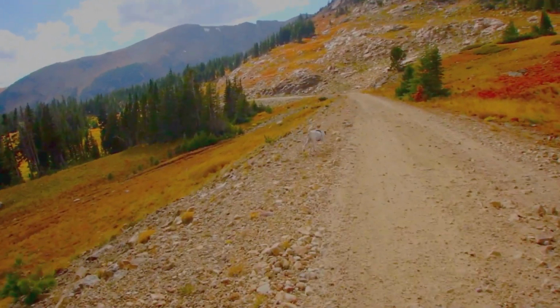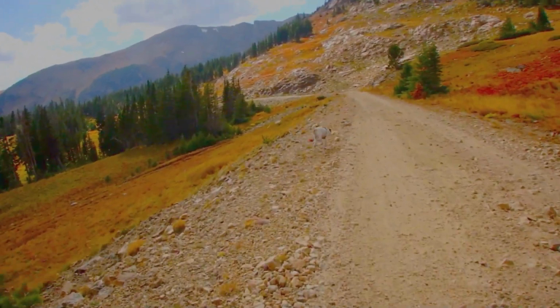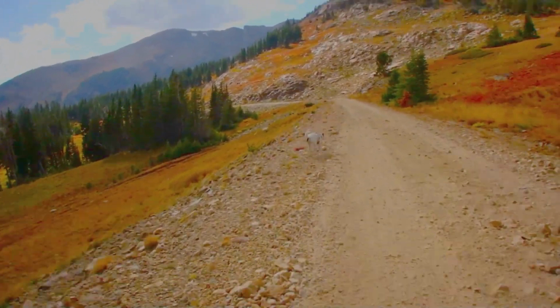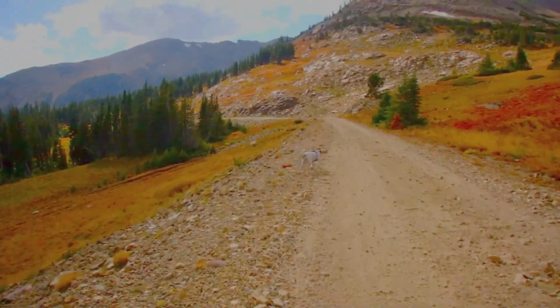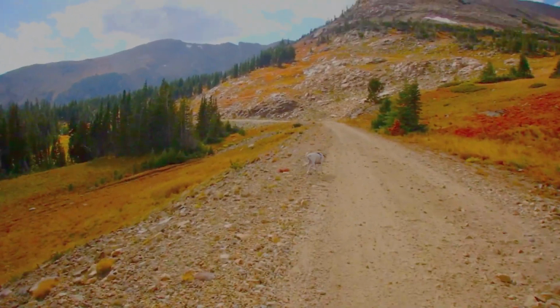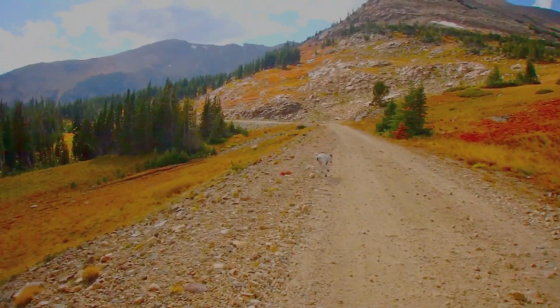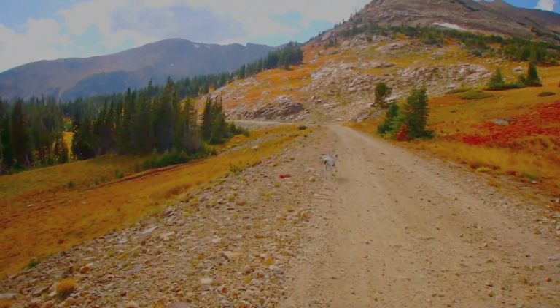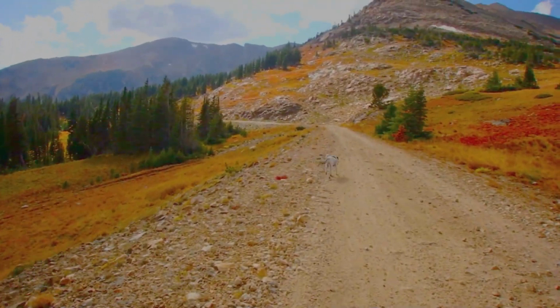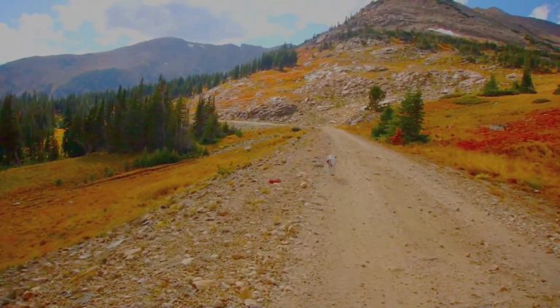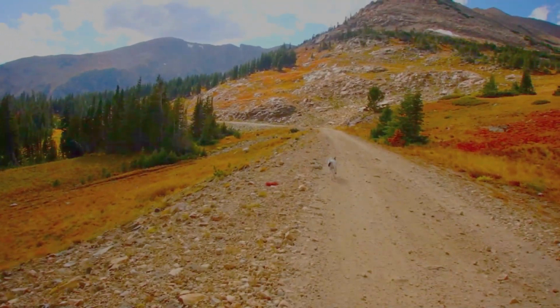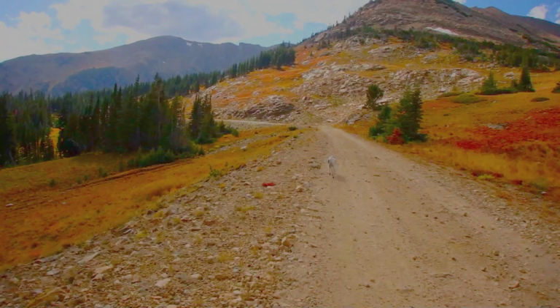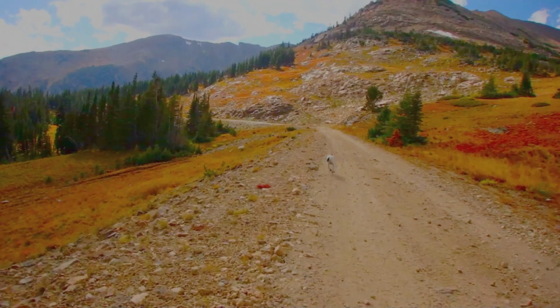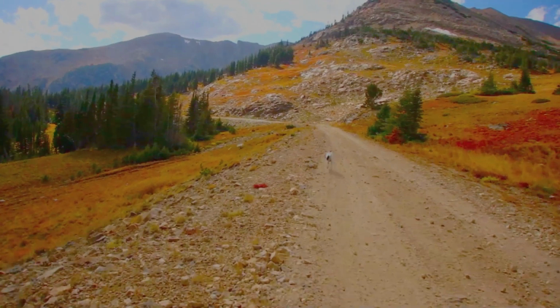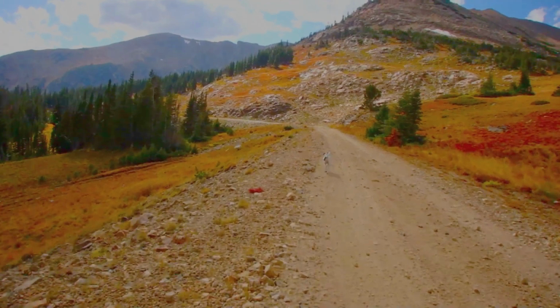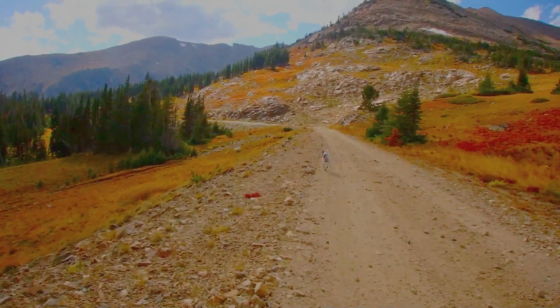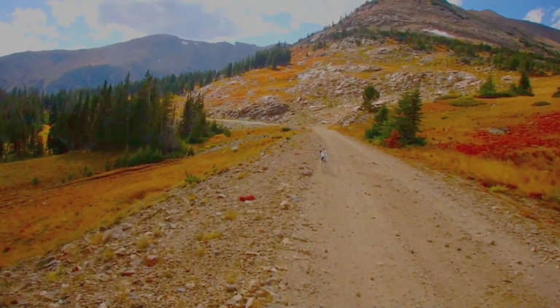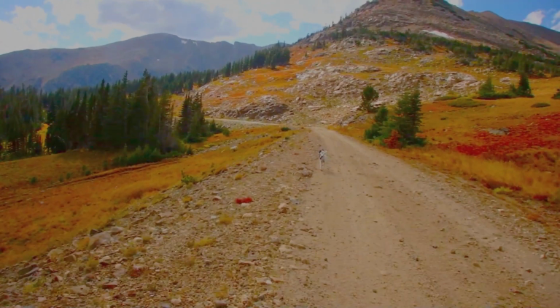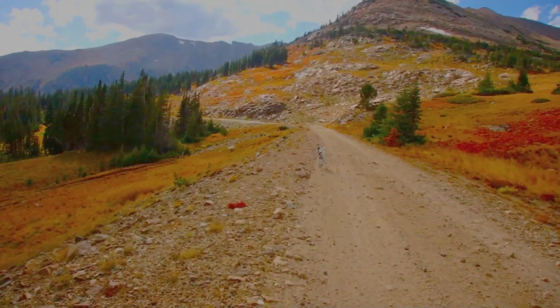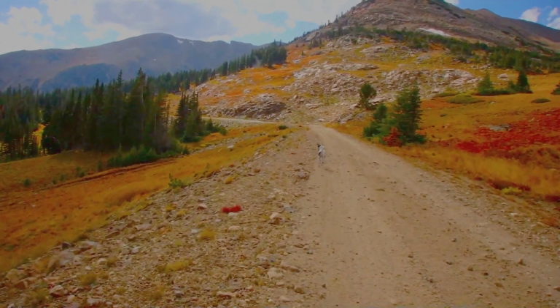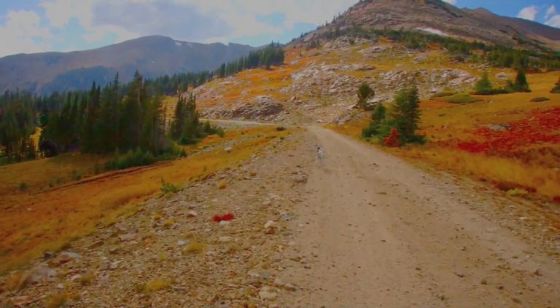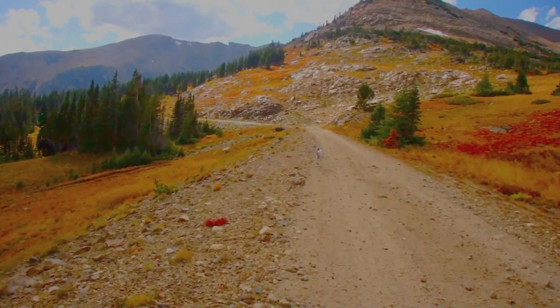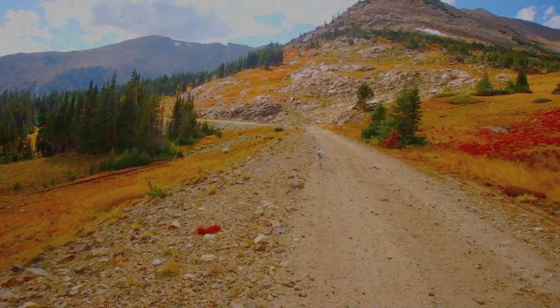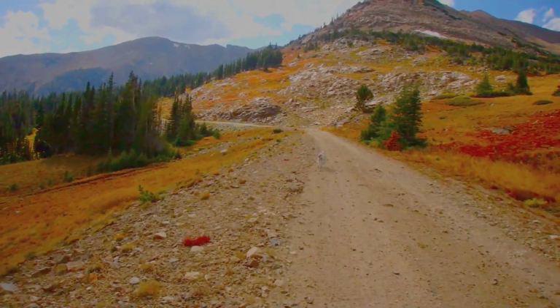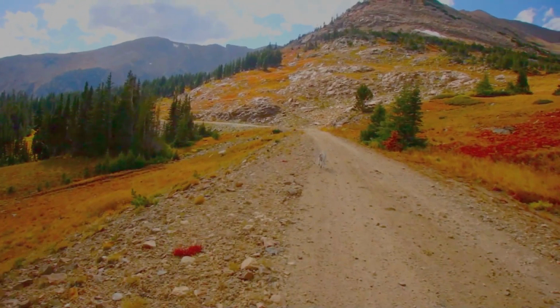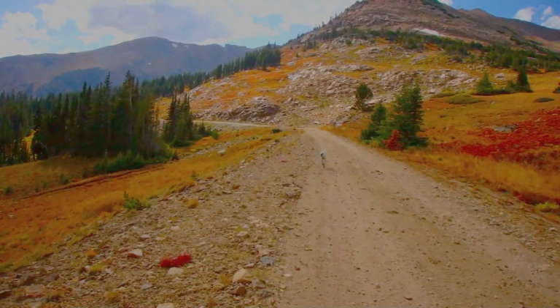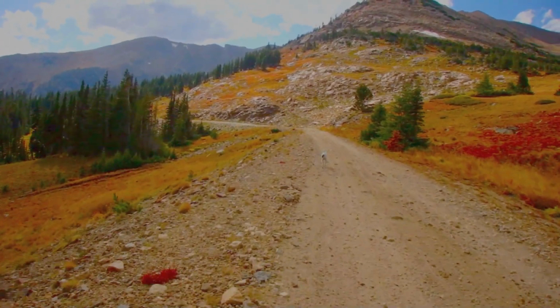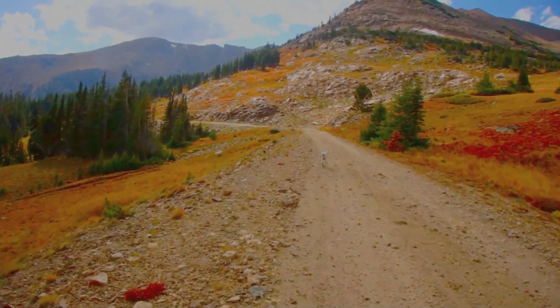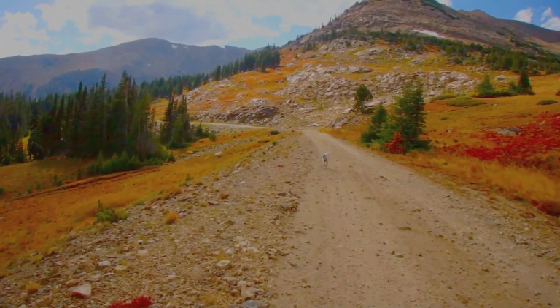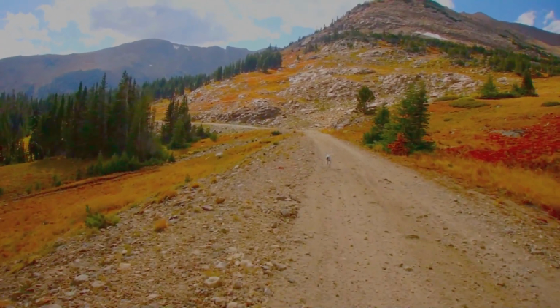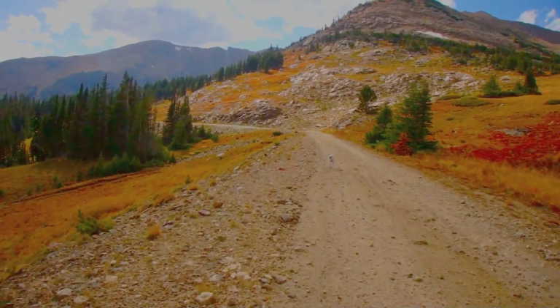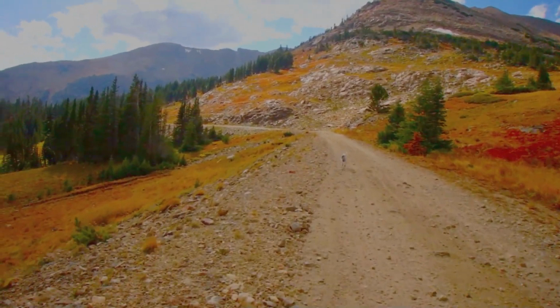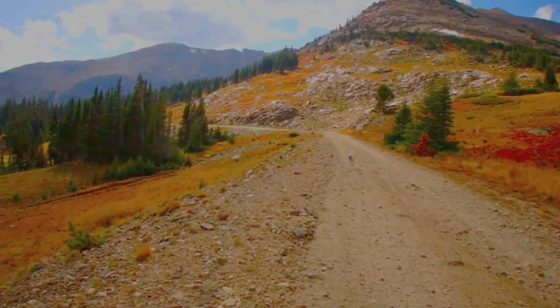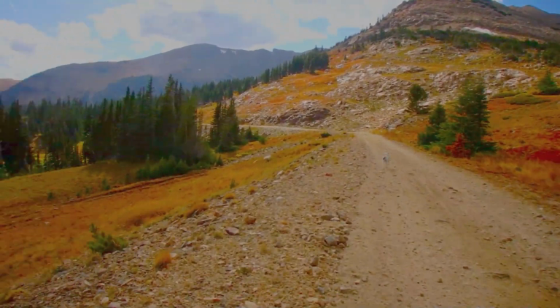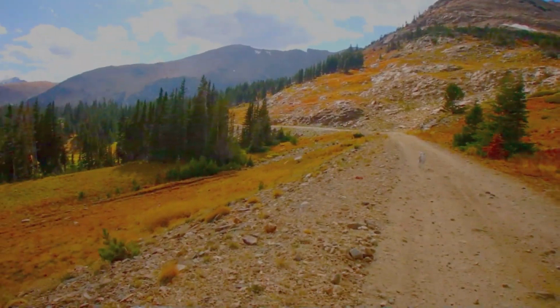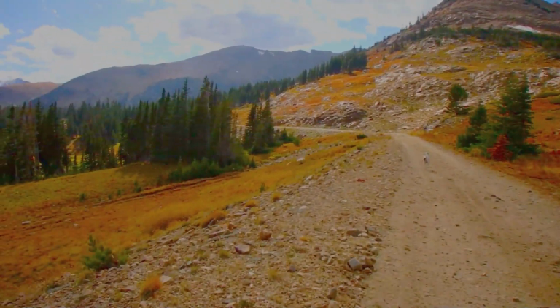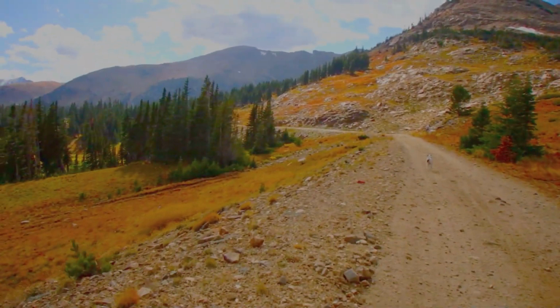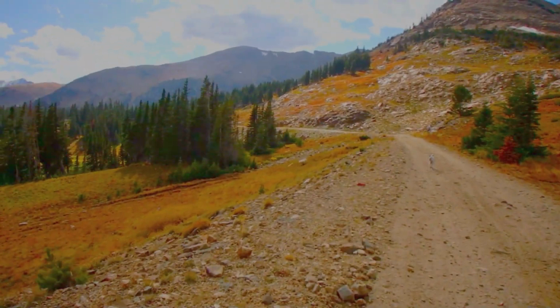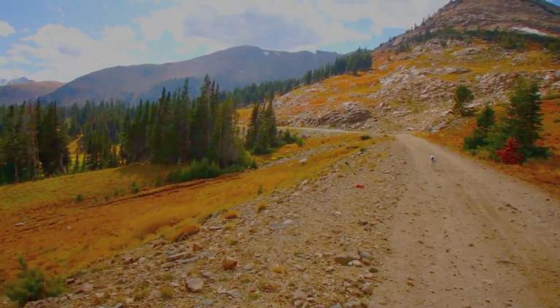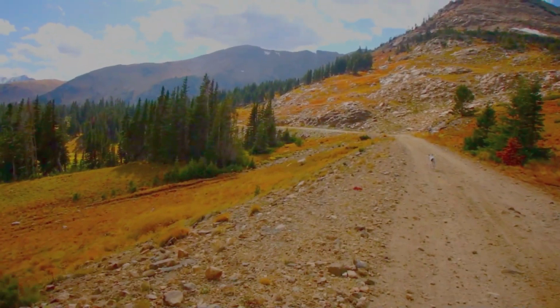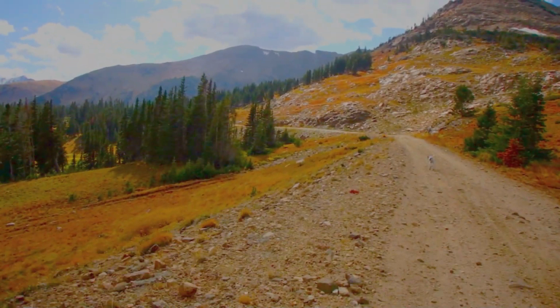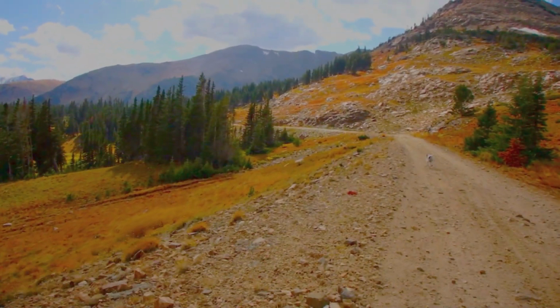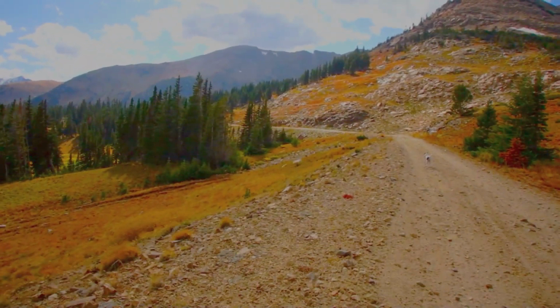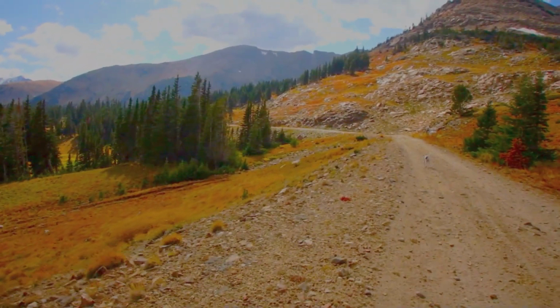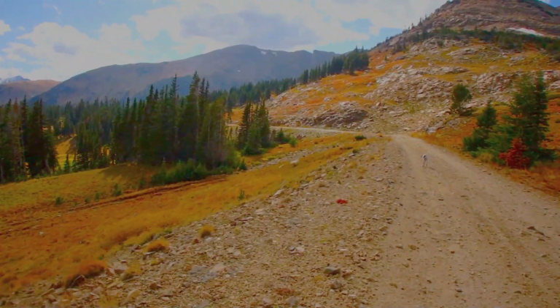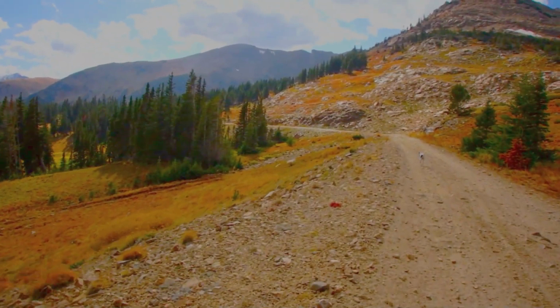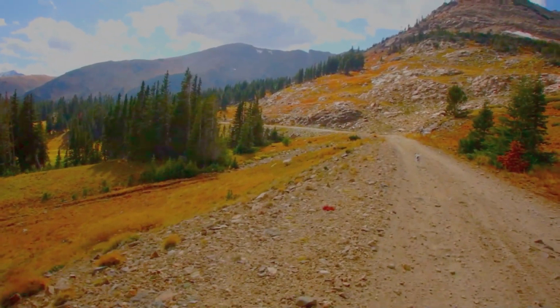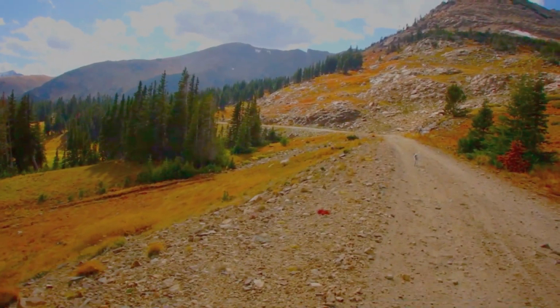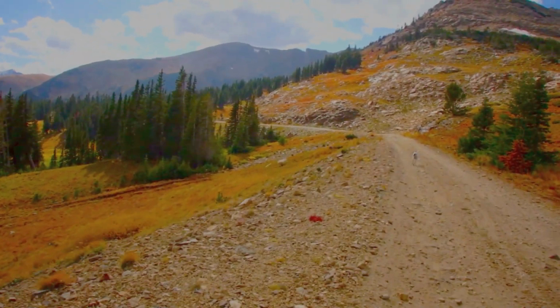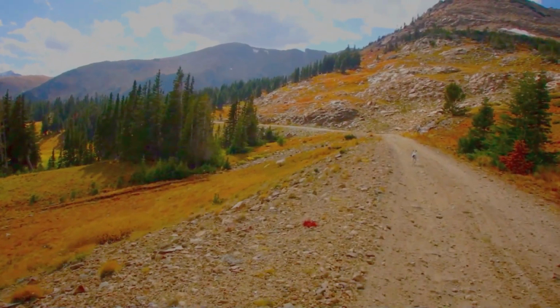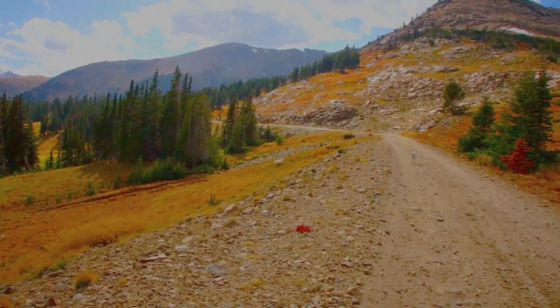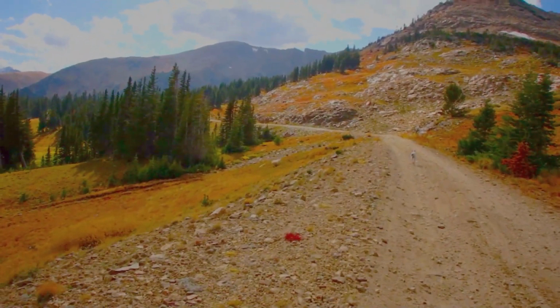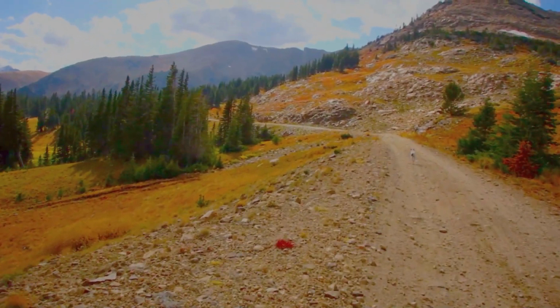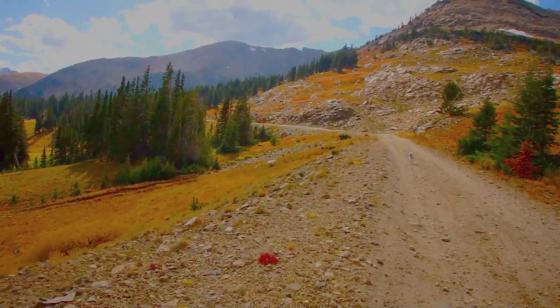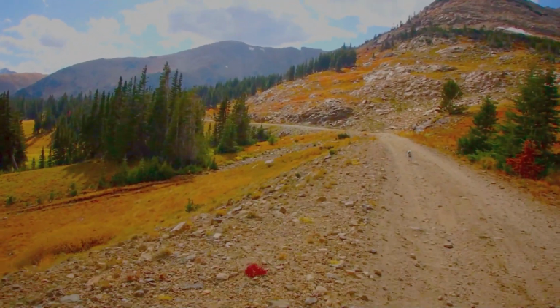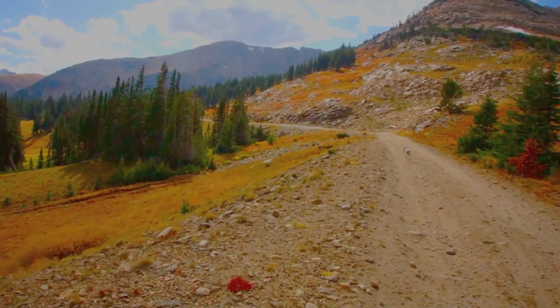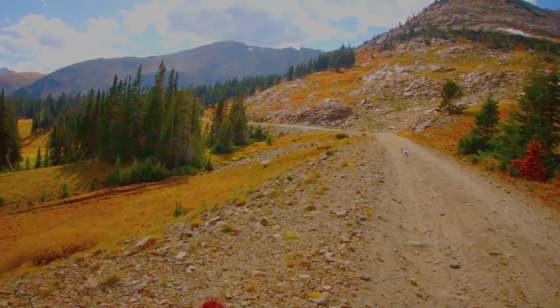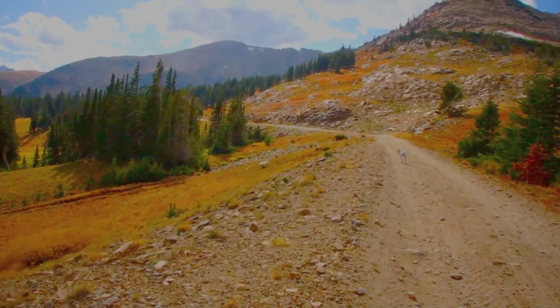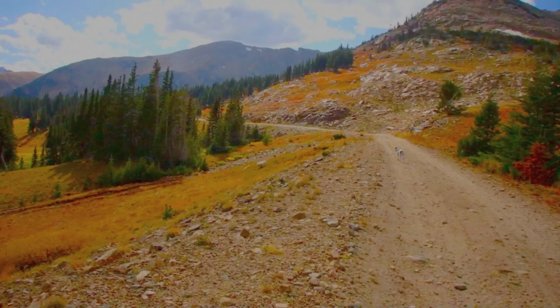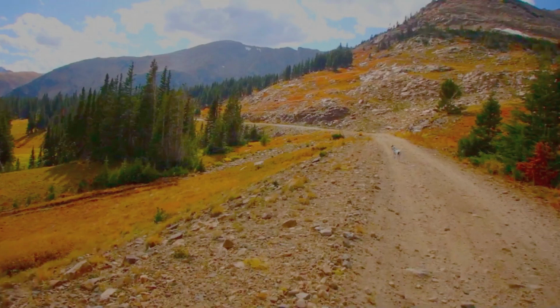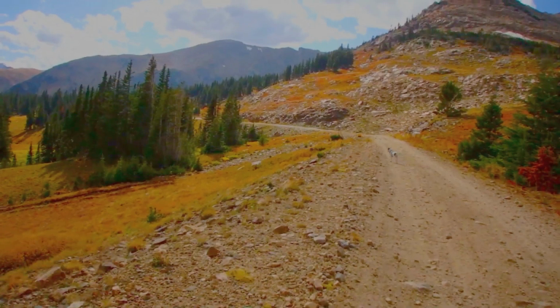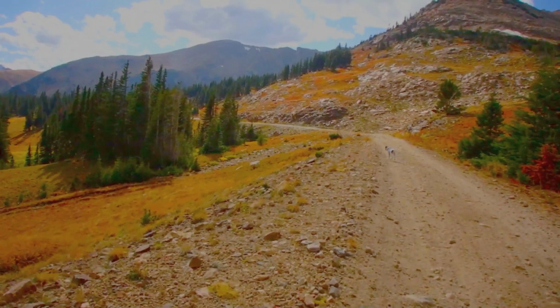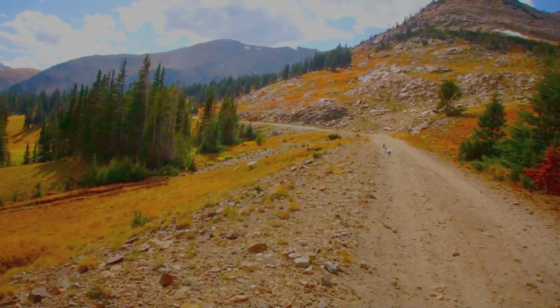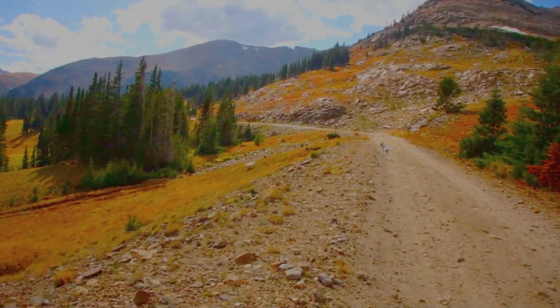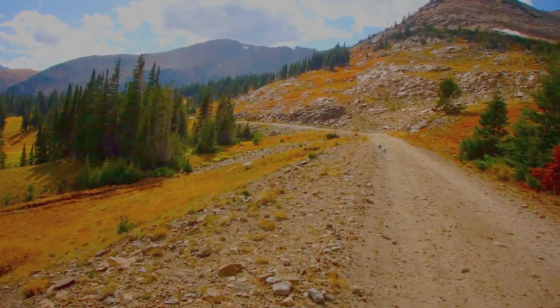Sure is beautiful up here. I need a better mount for my camera so we don't get as shaky a video — we'll work on that.